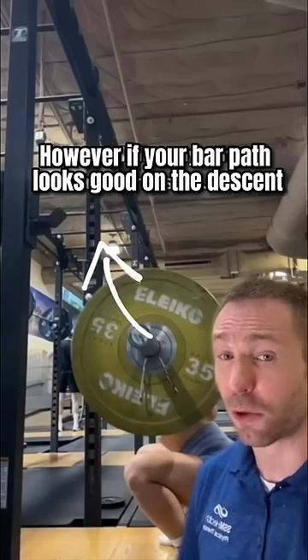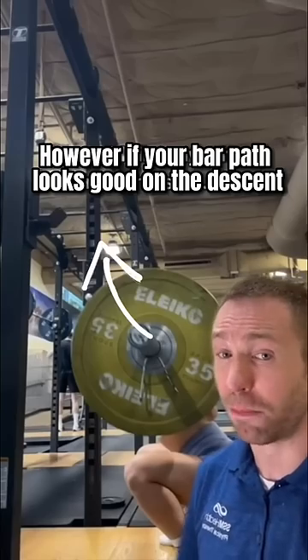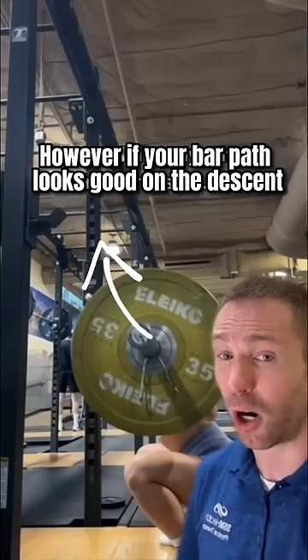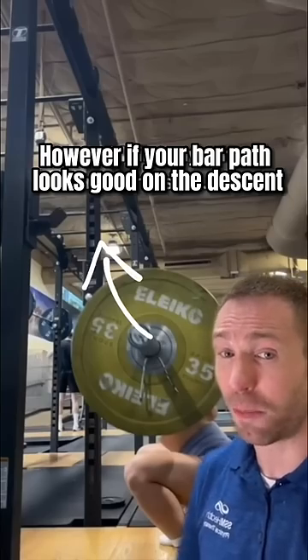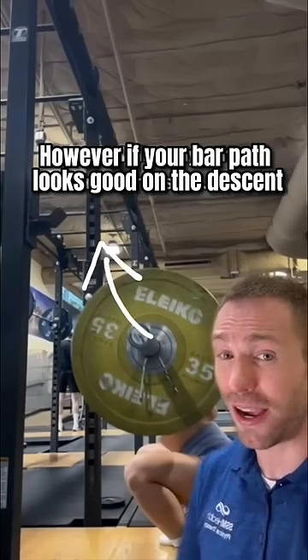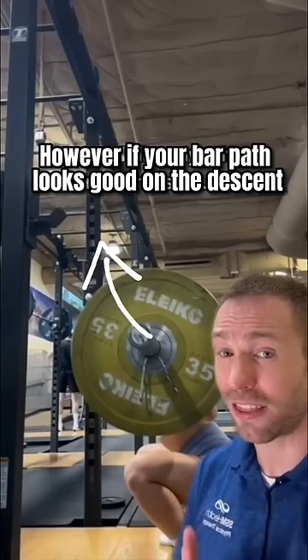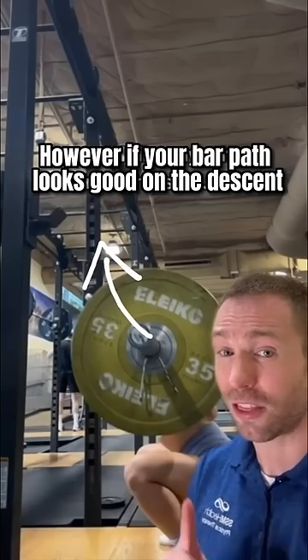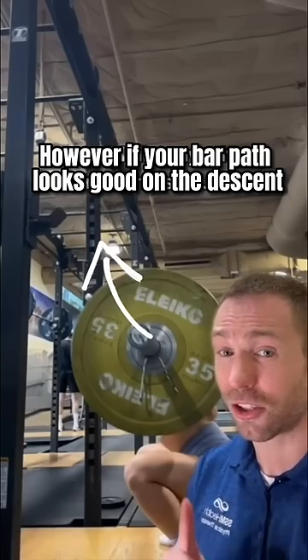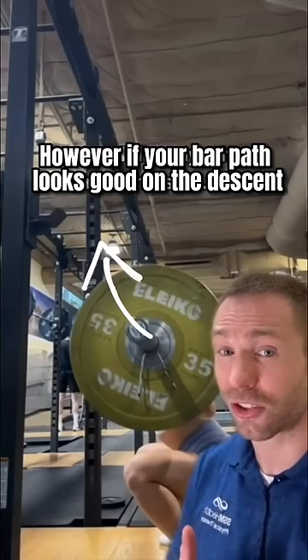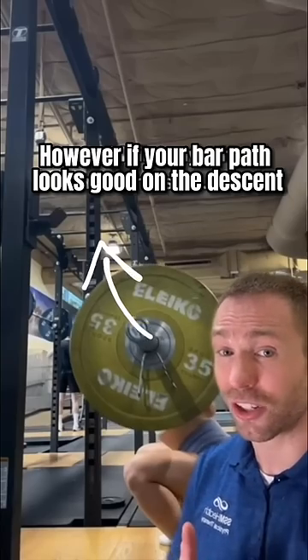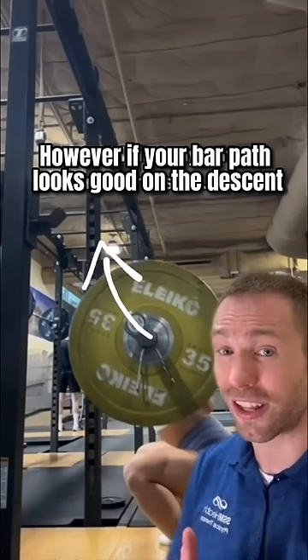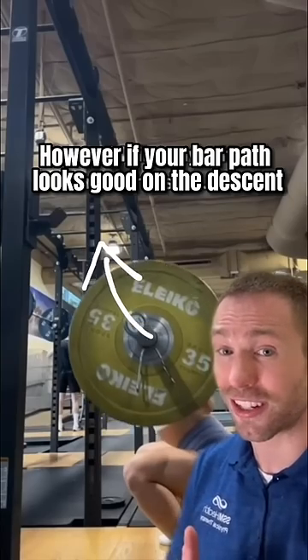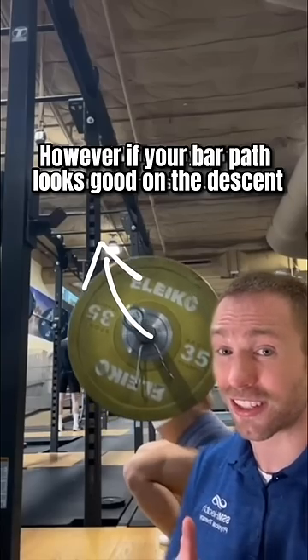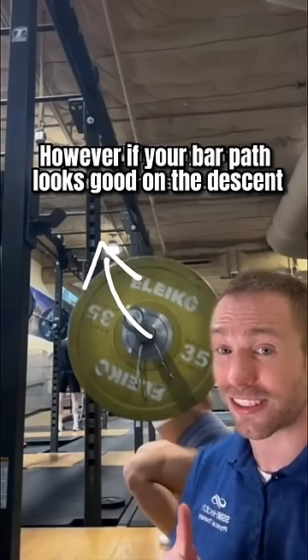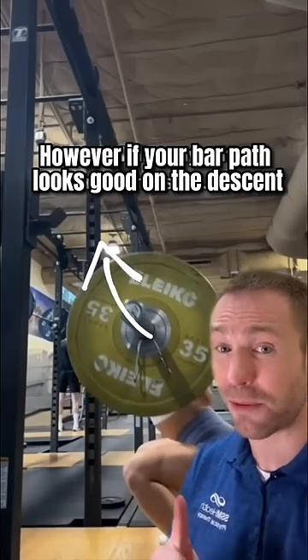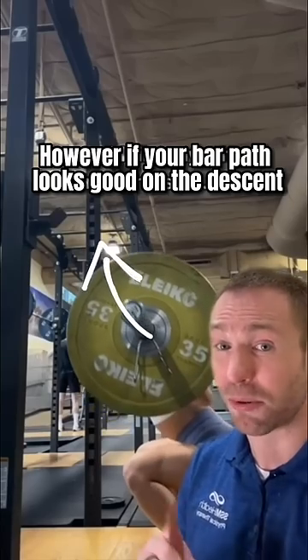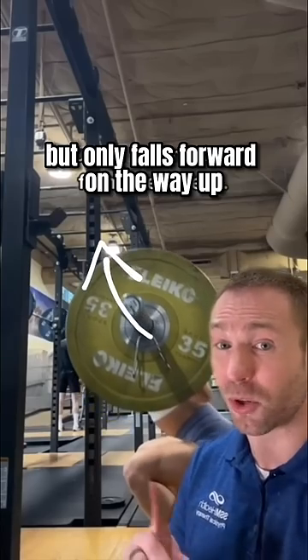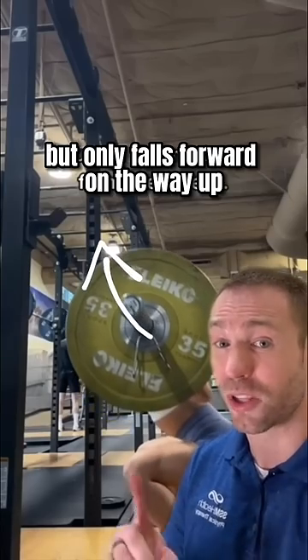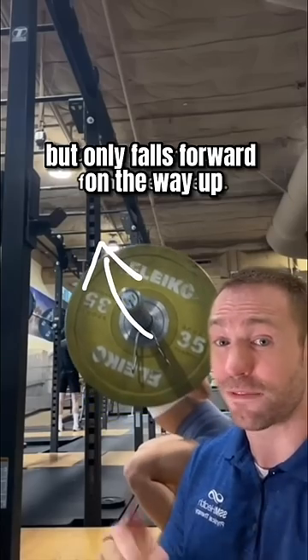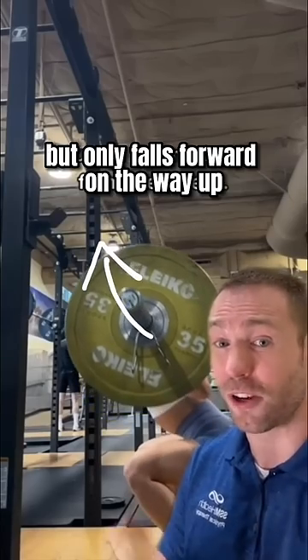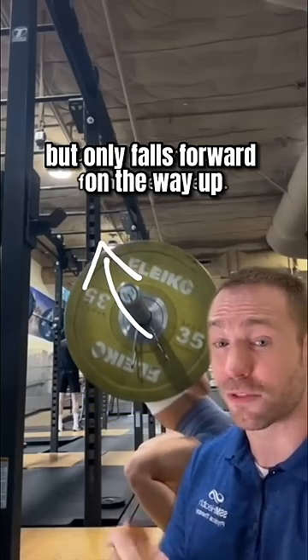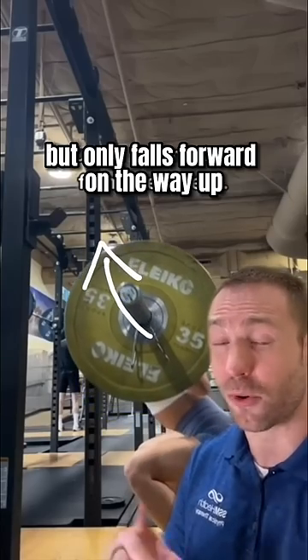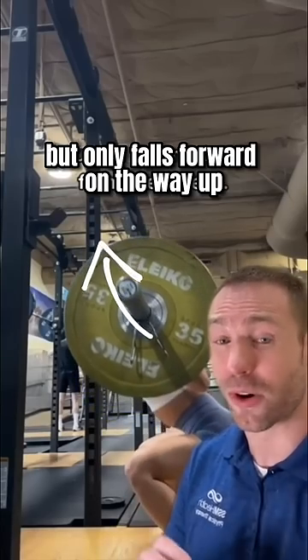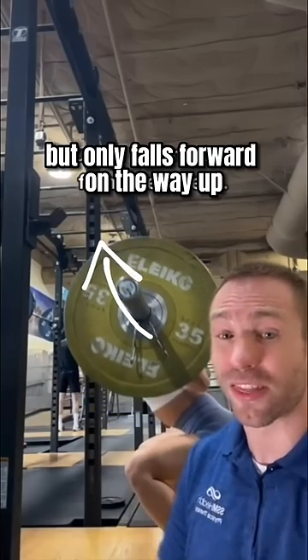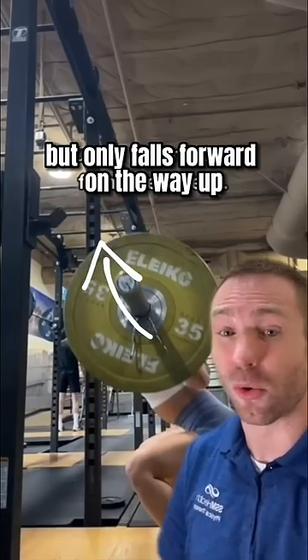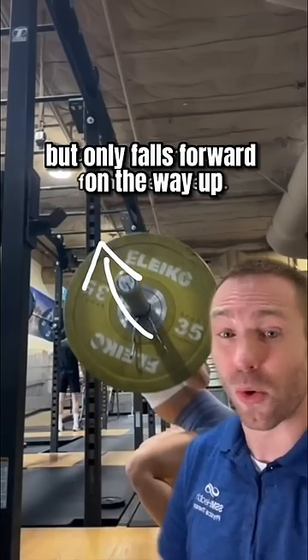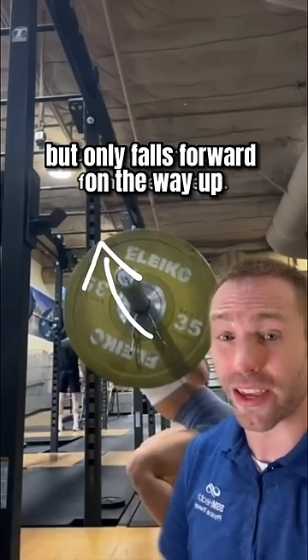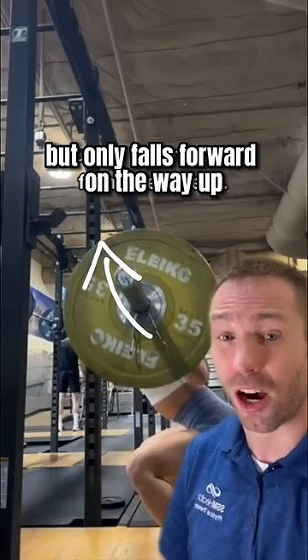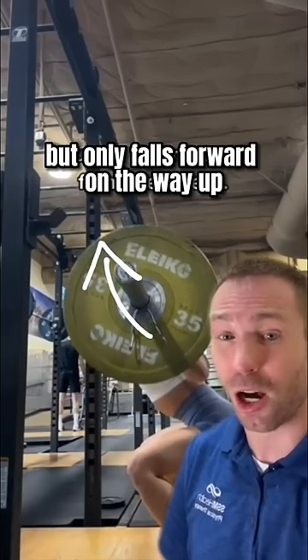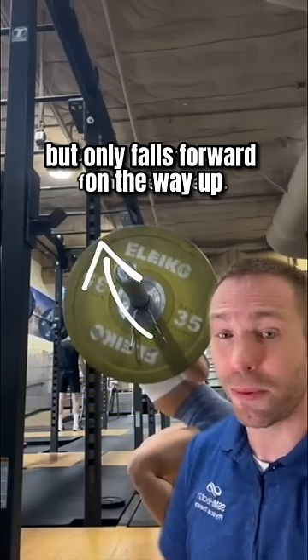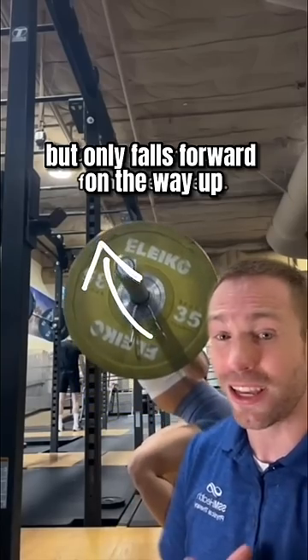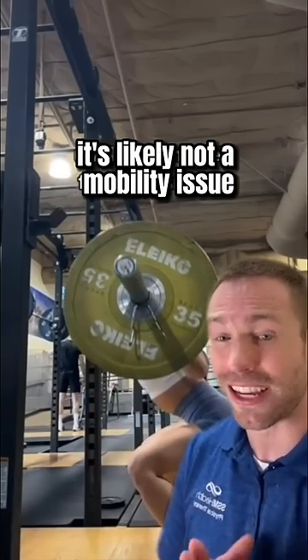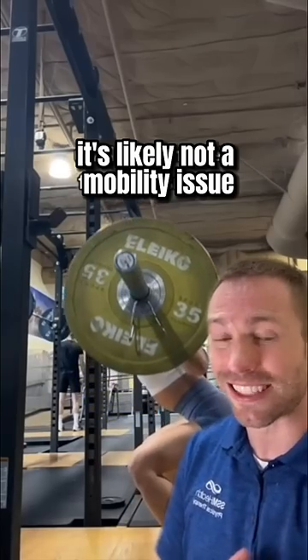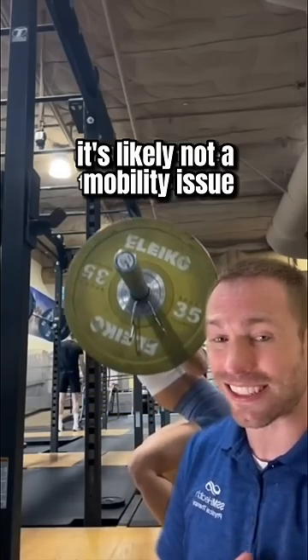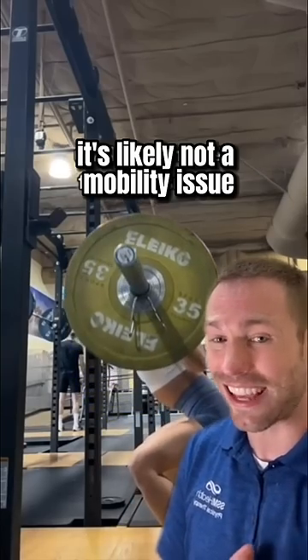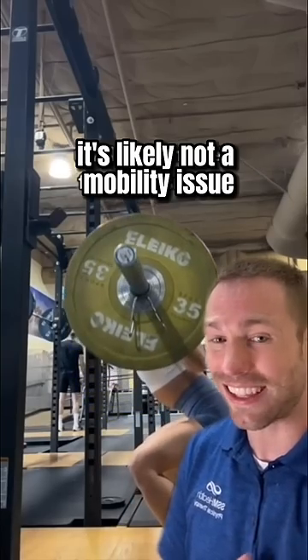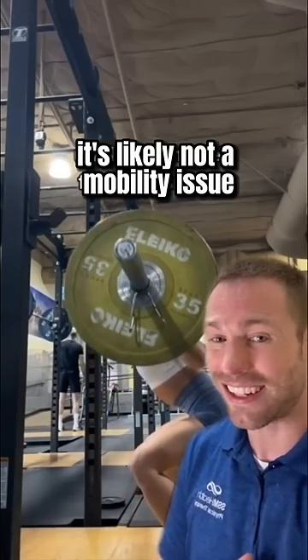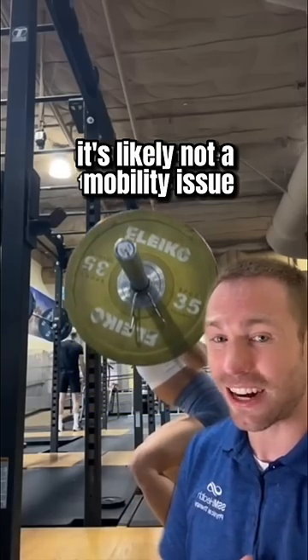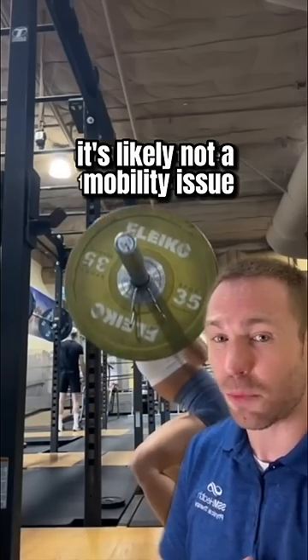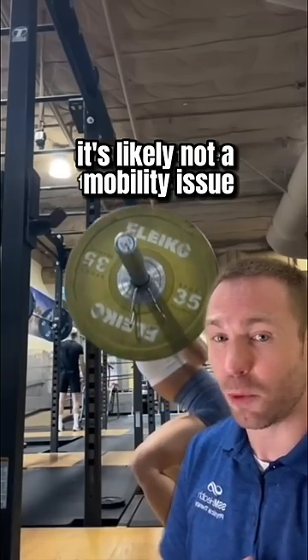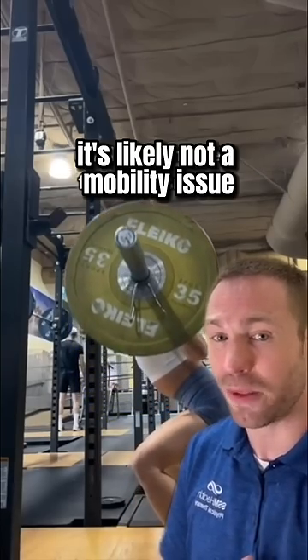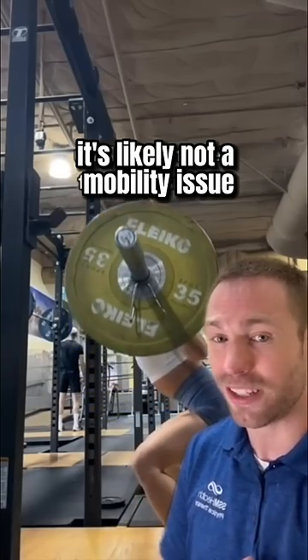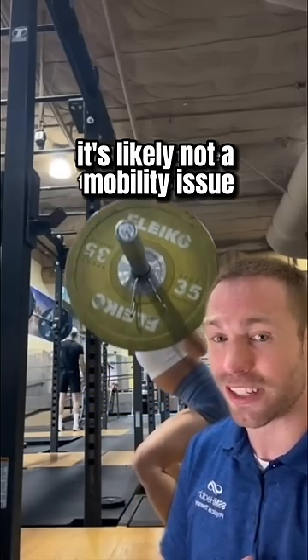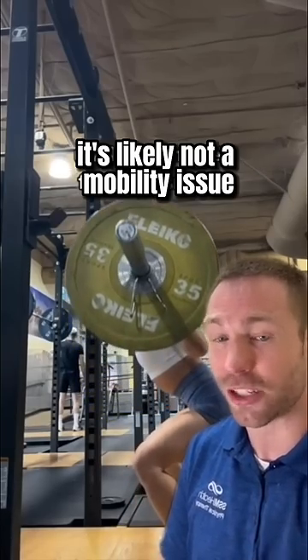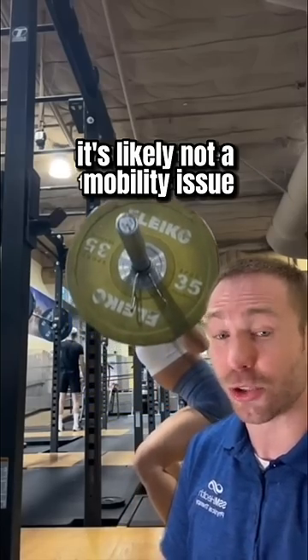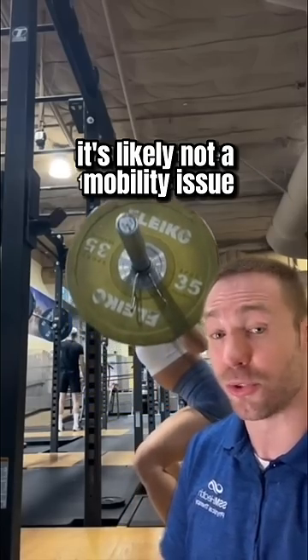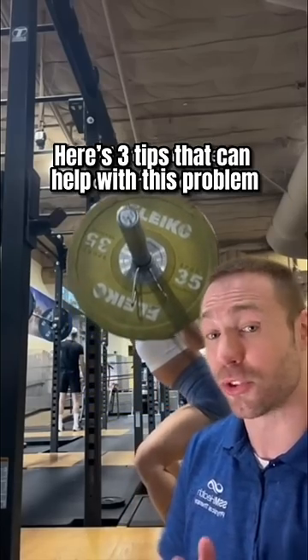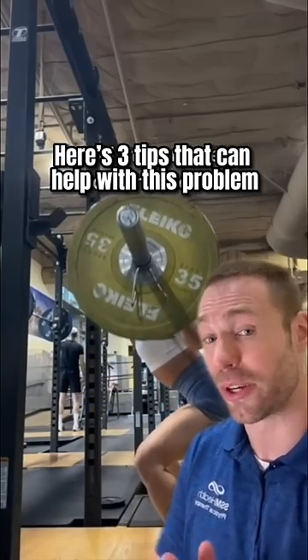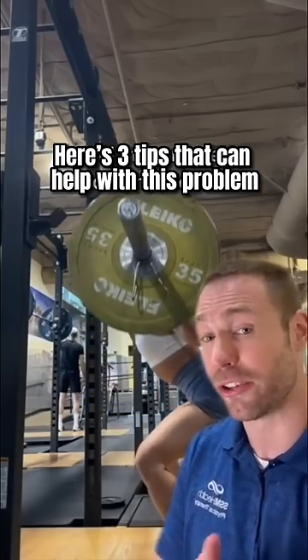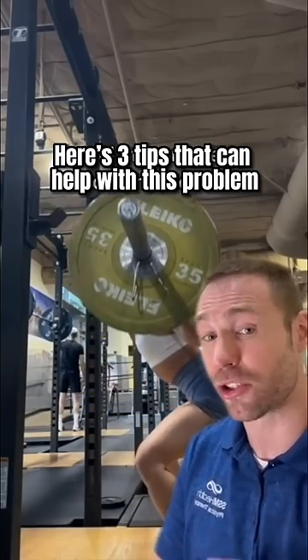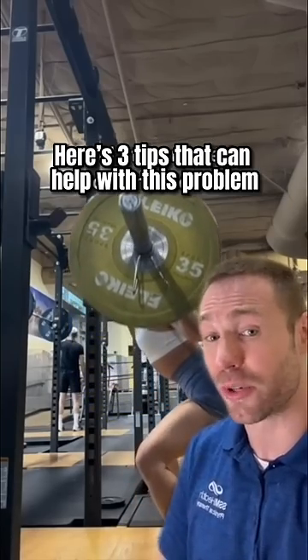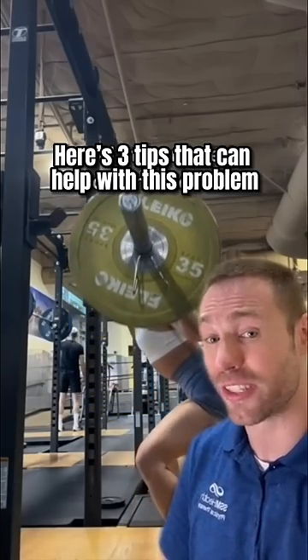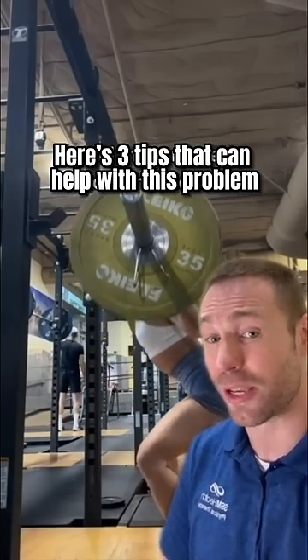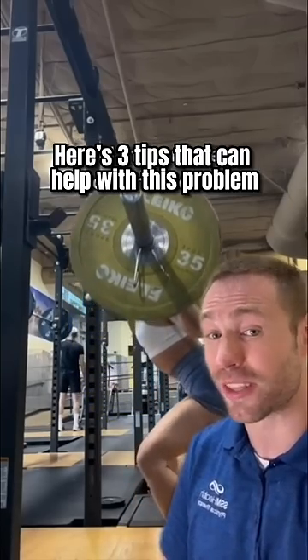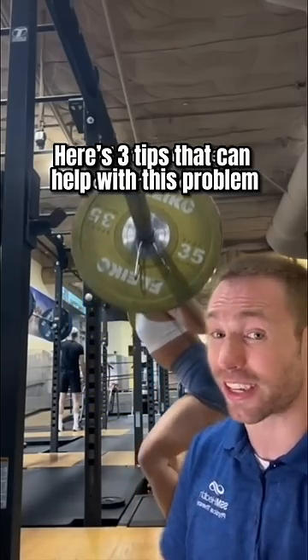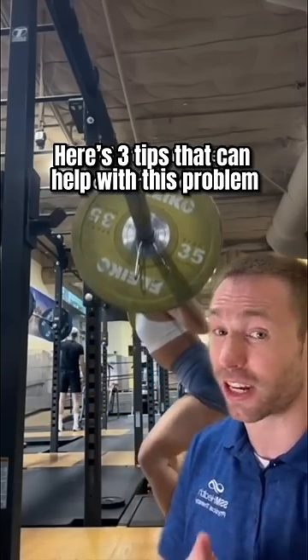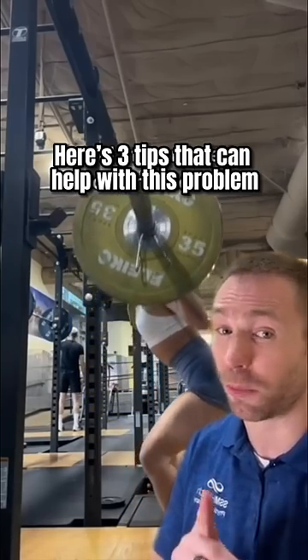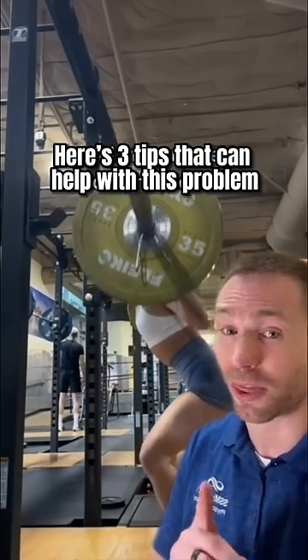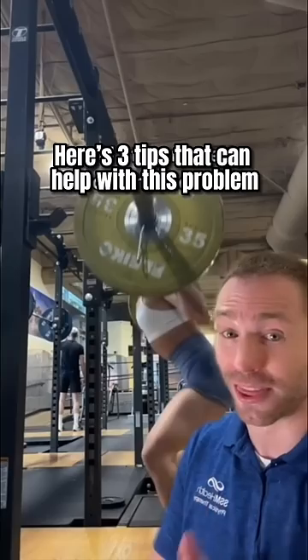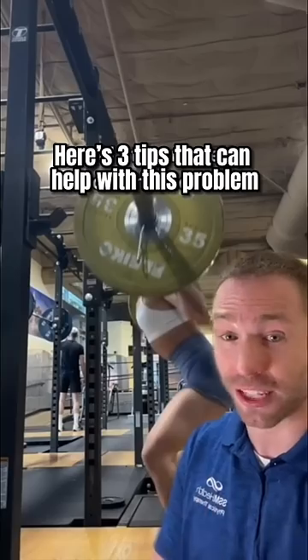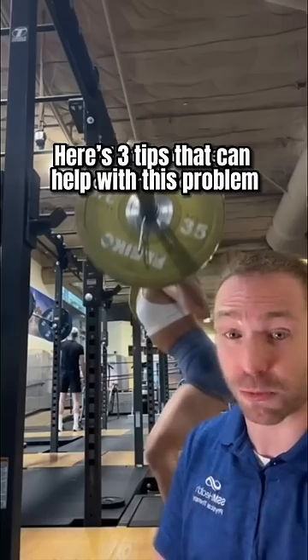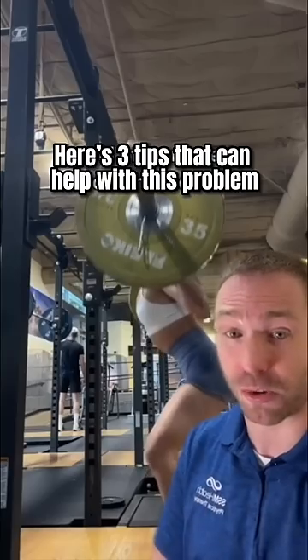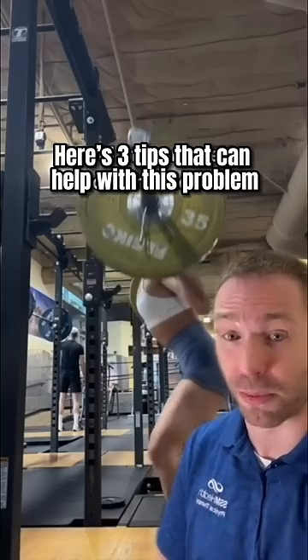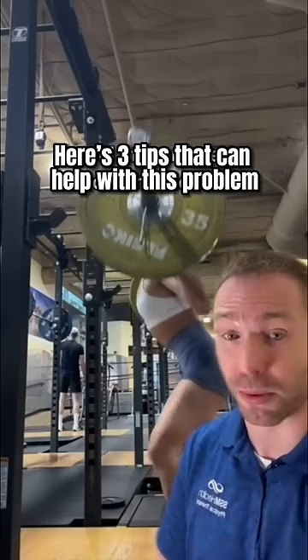However, if your bar path looks good on the descent but only falls forward on the way up, it's likely not a mobility issue. Here are three tips that can help with this problem.